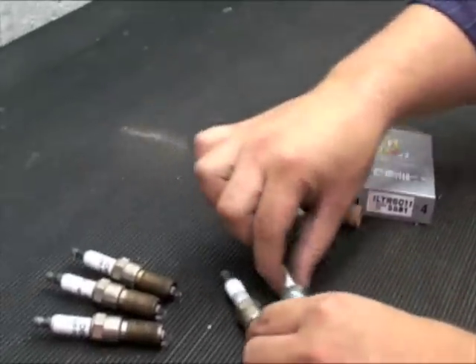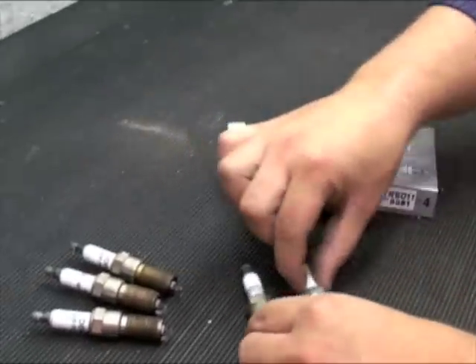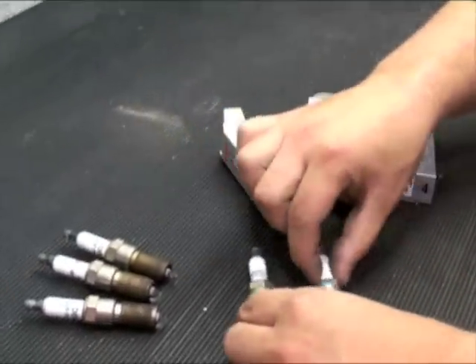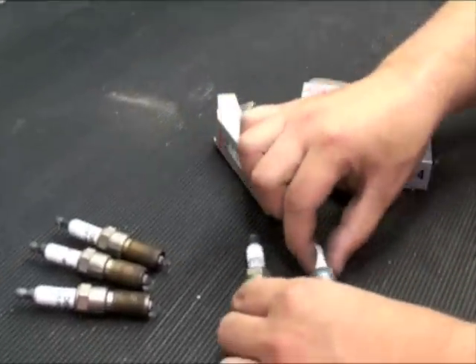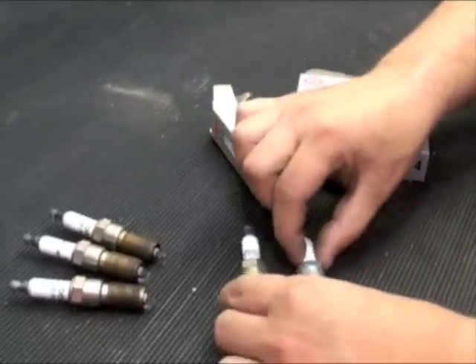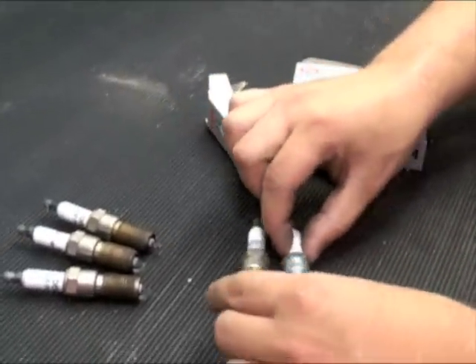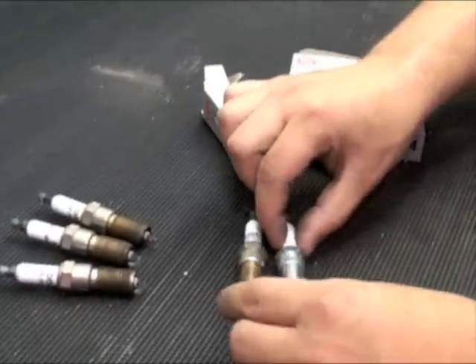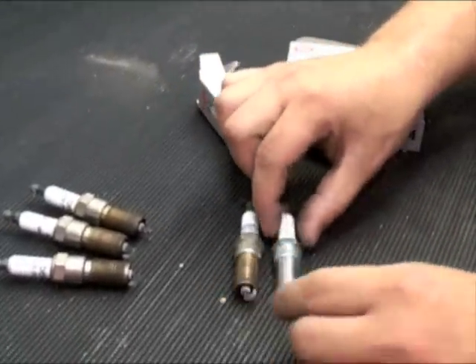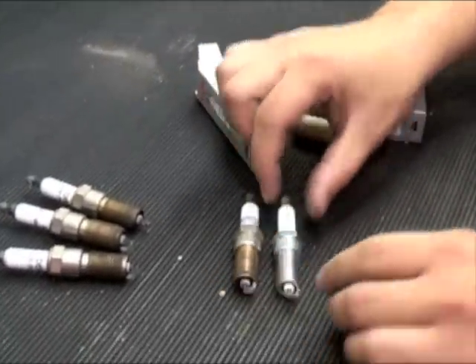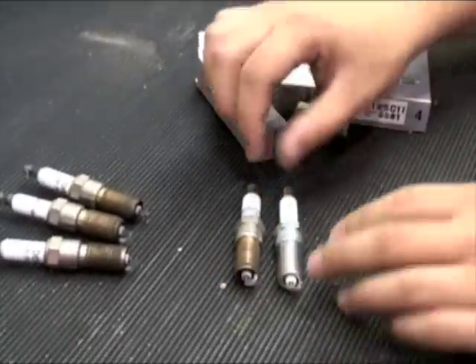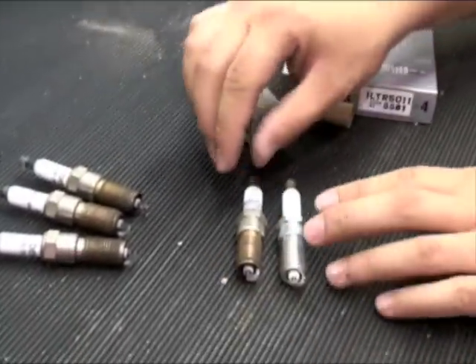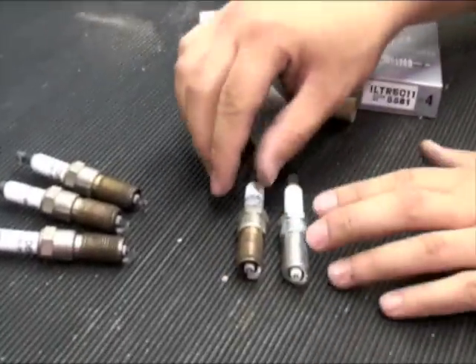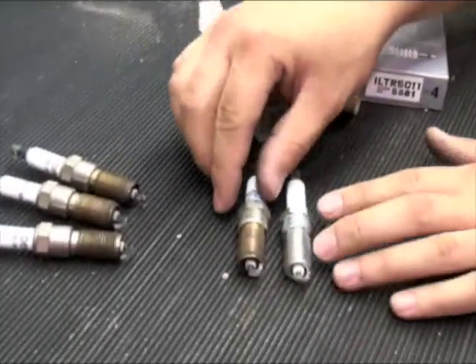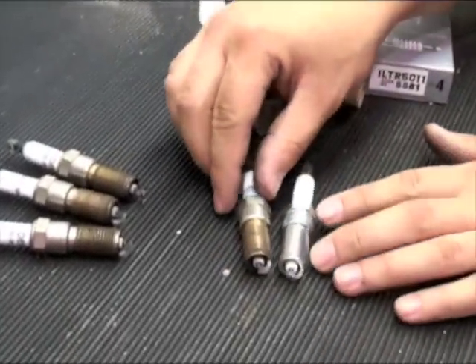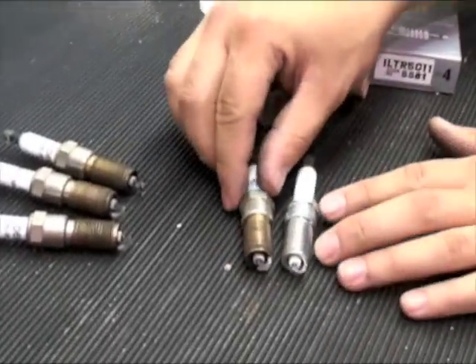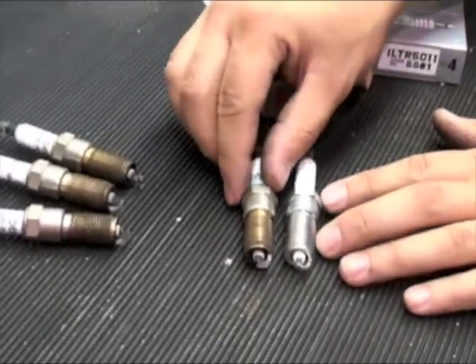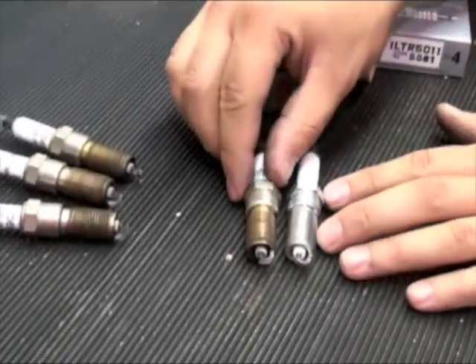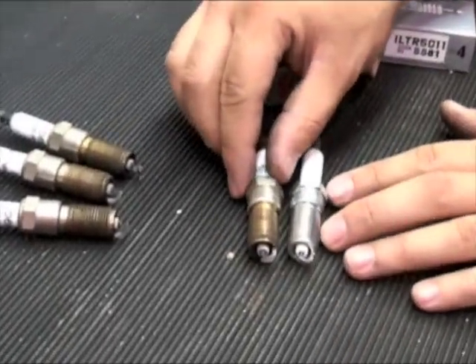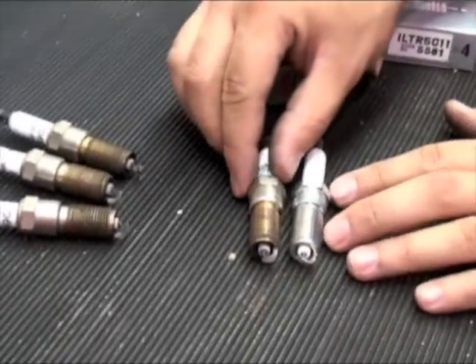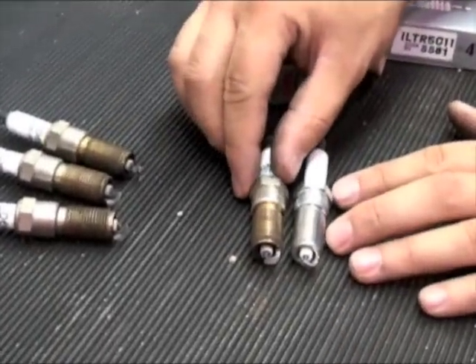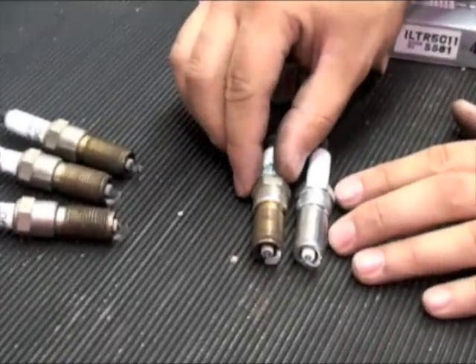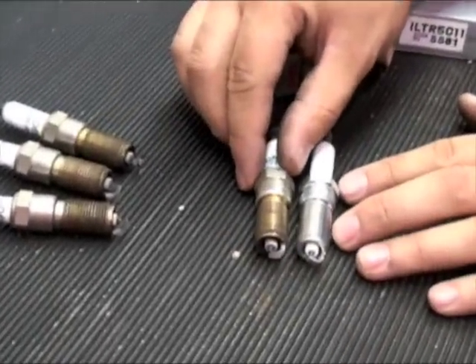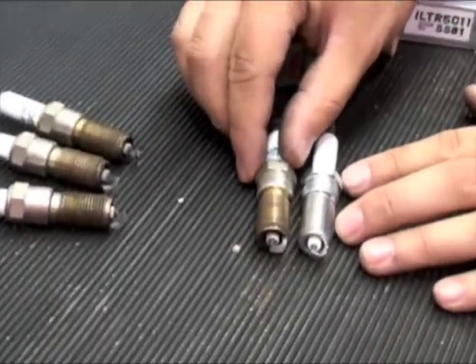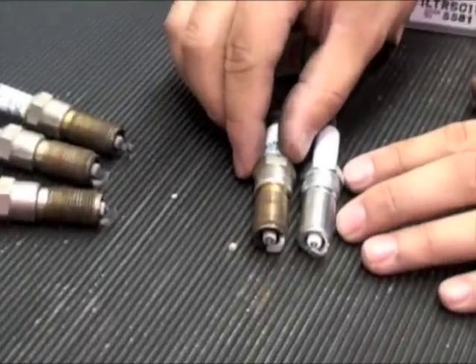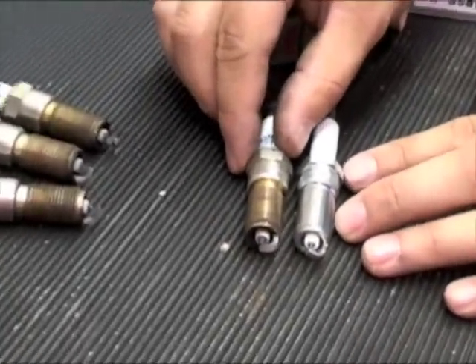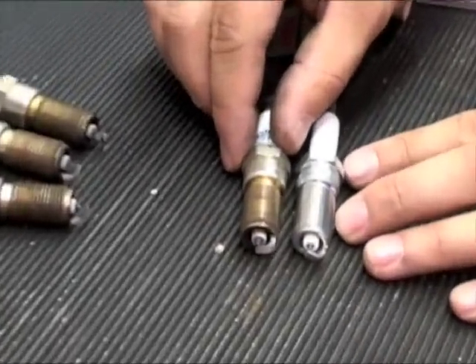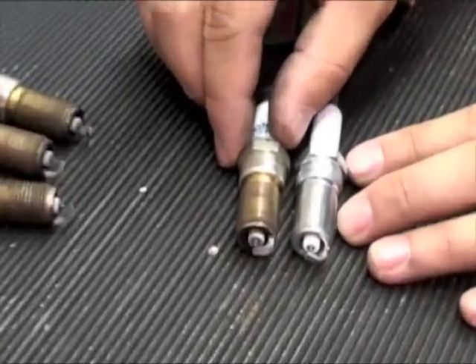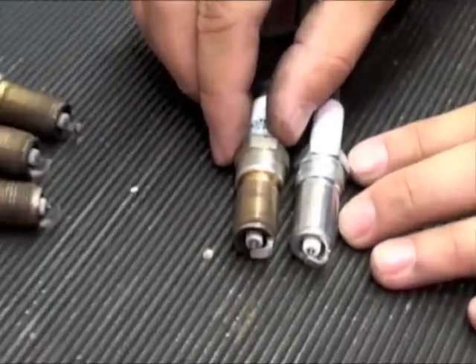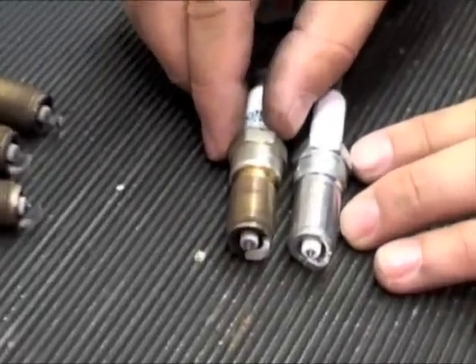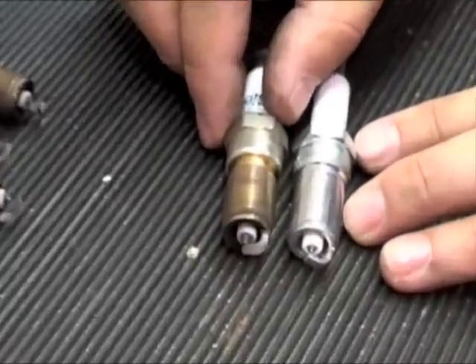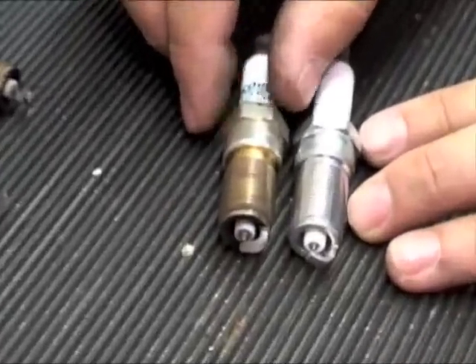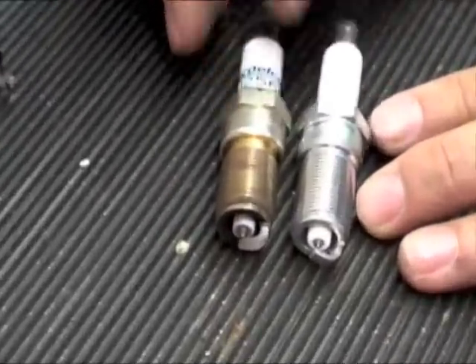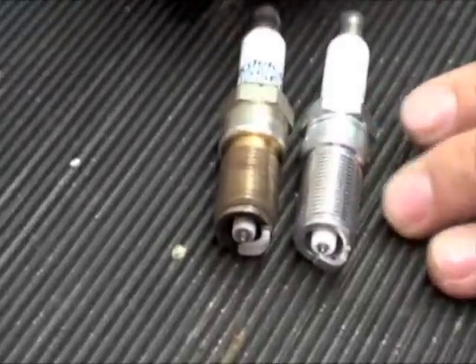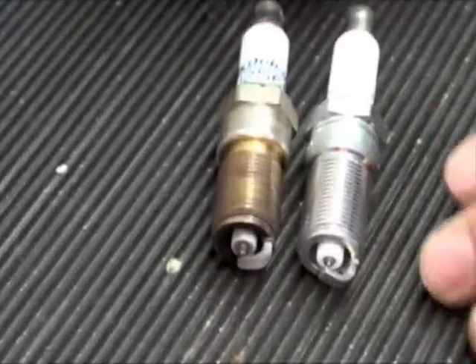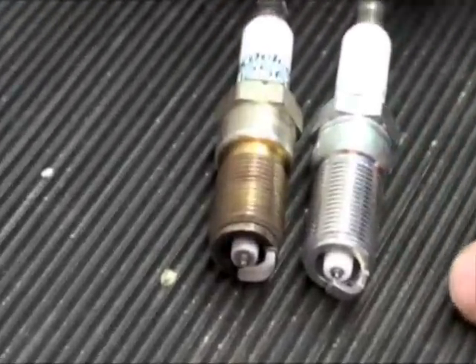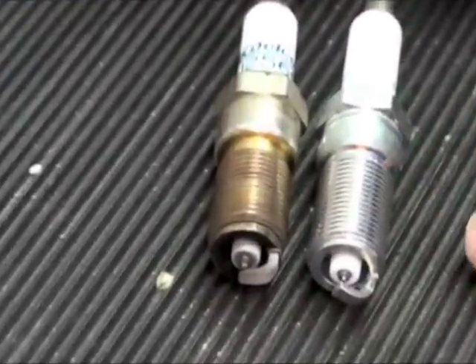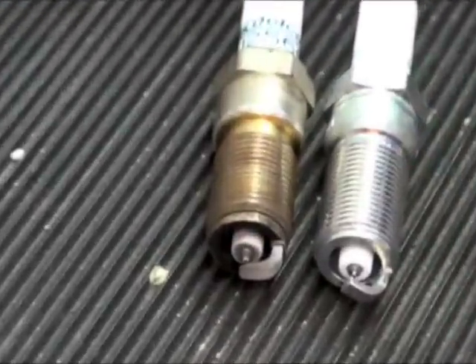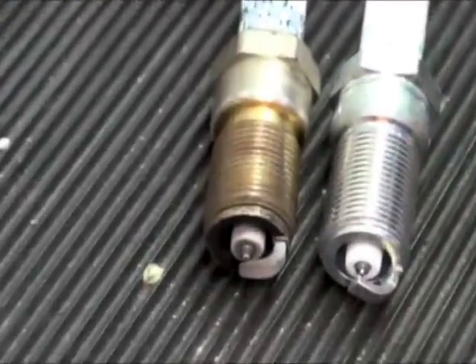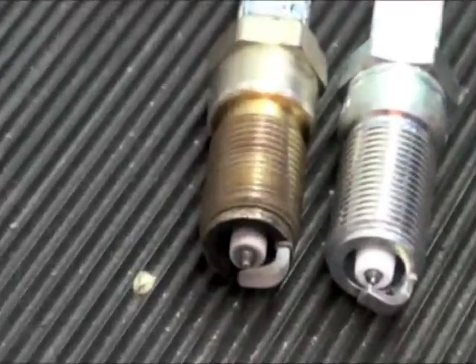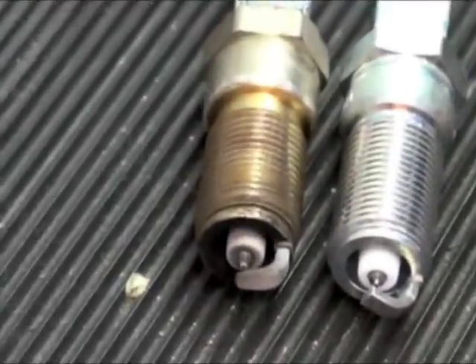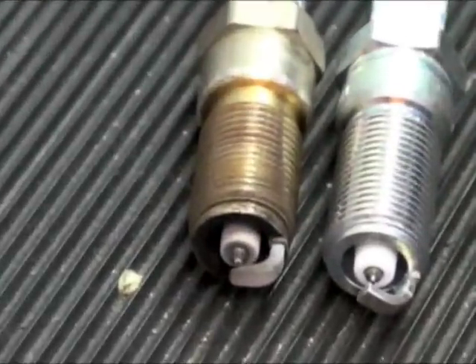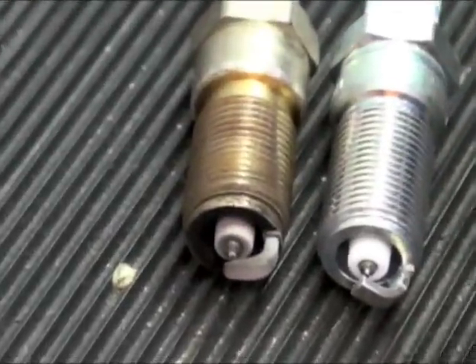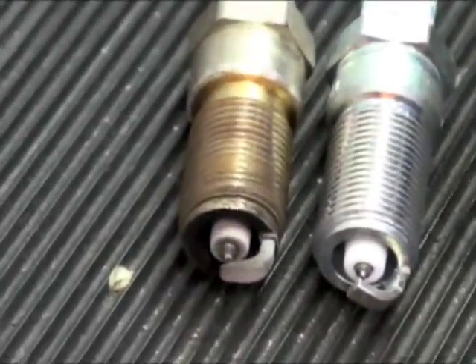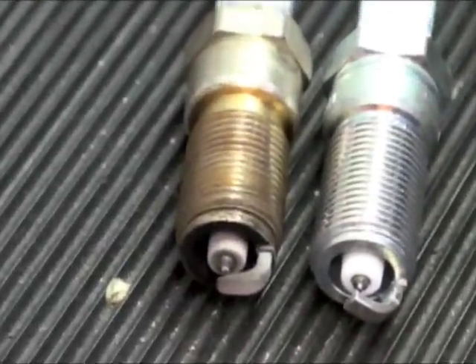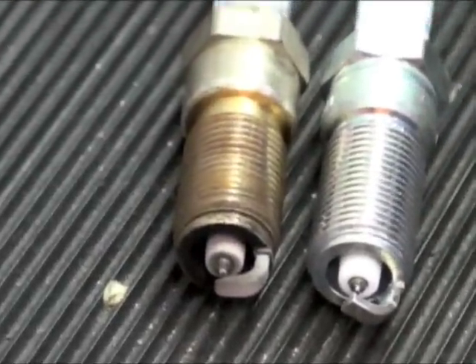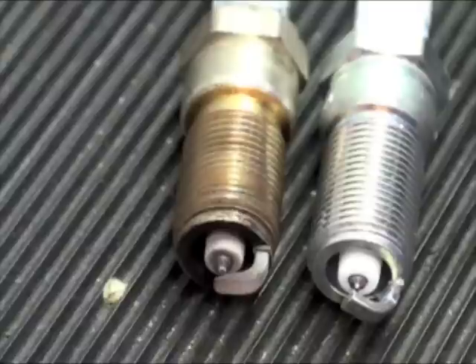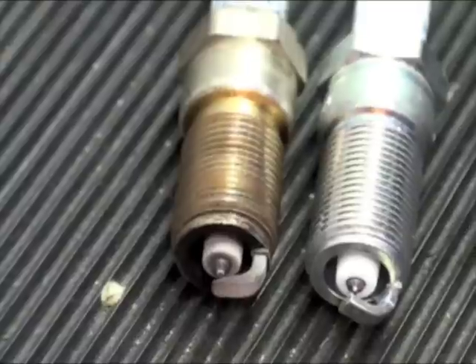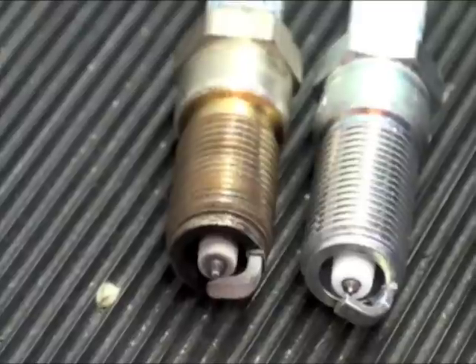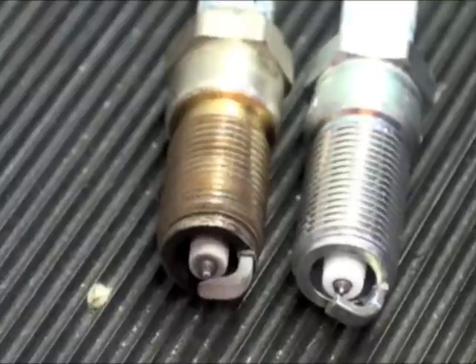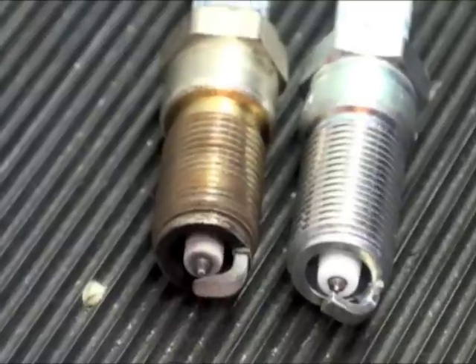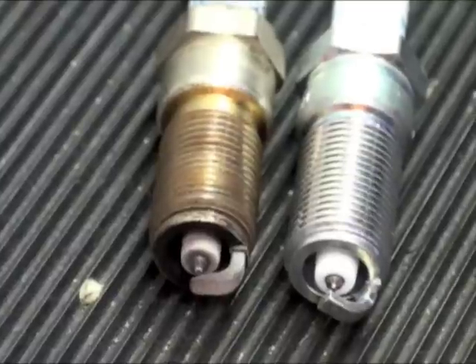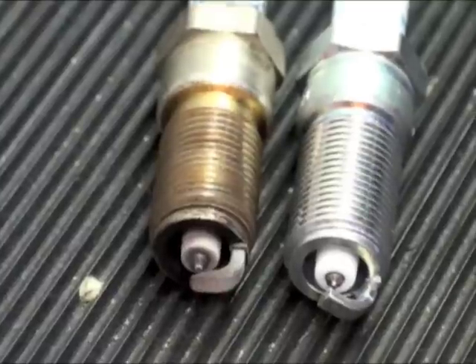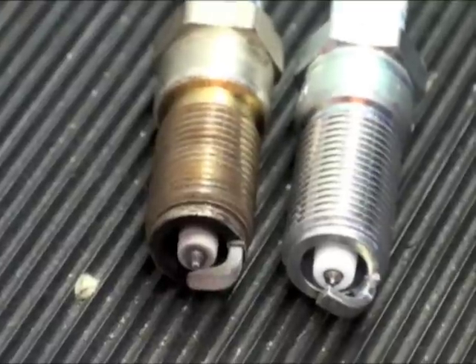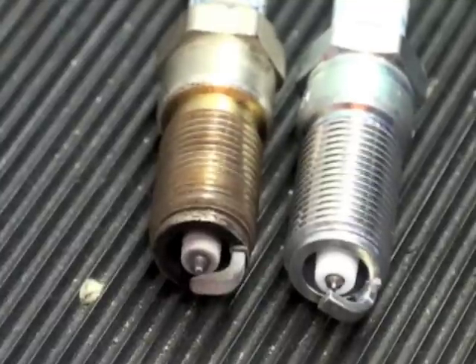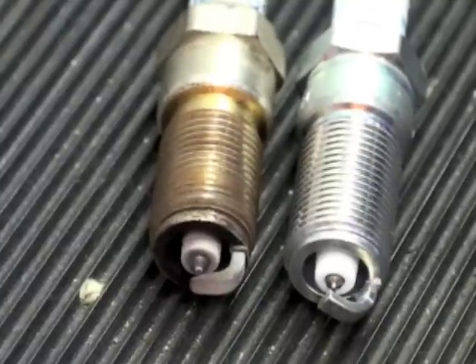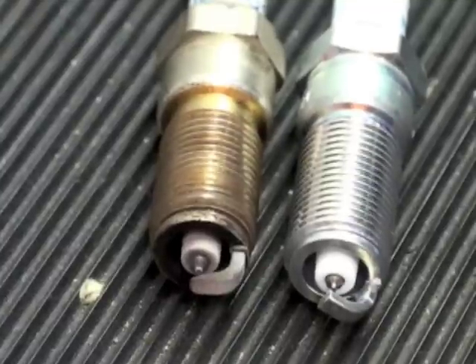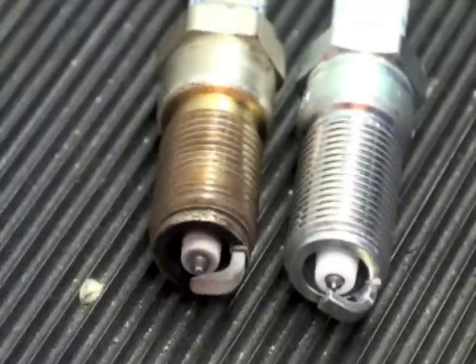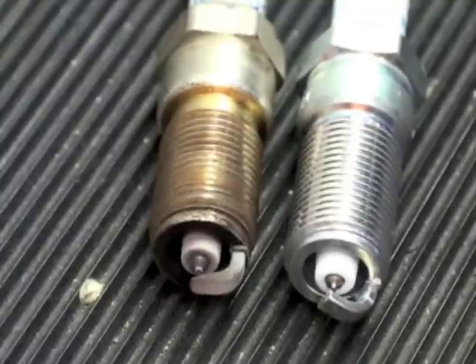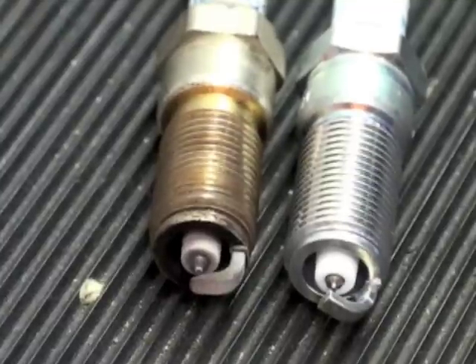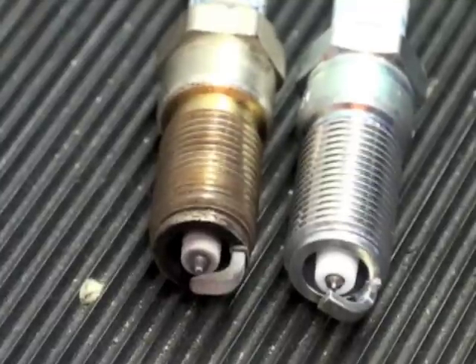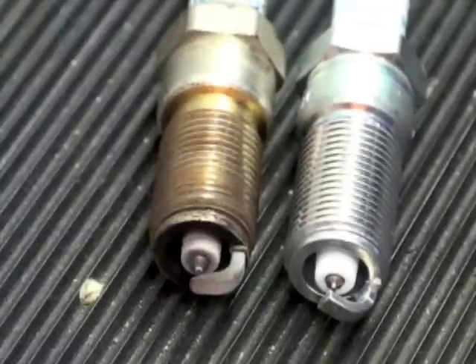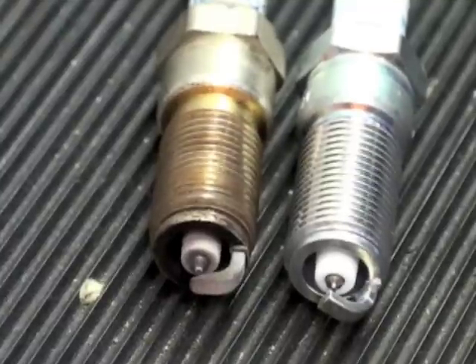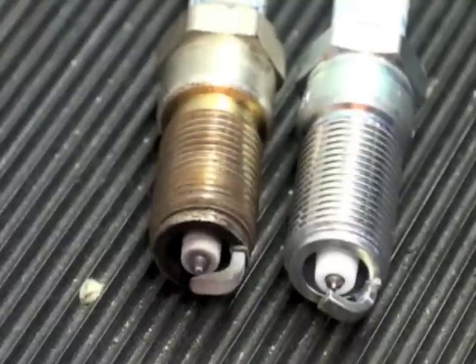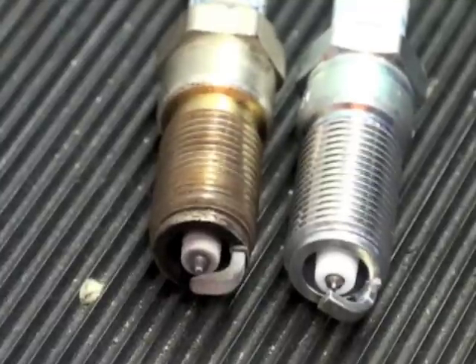Always compare the spark plugs removed from an engine with the new spark plugs to be installed. The new spark plugs should appear identical to the ones being removed.